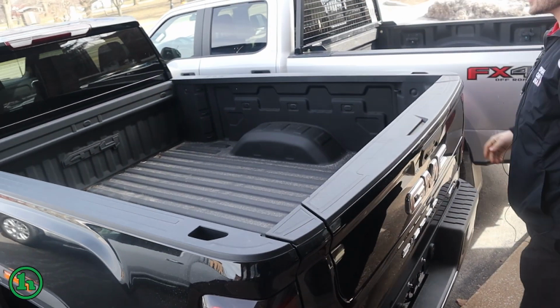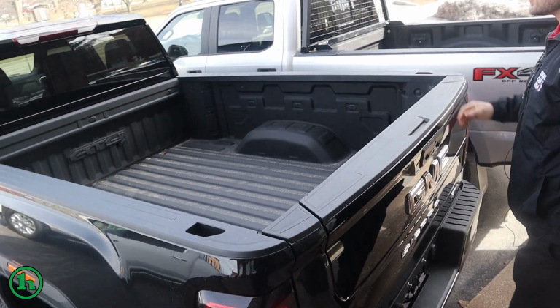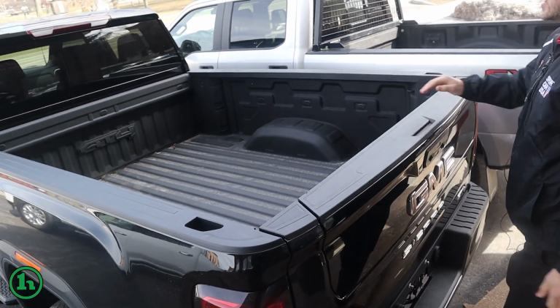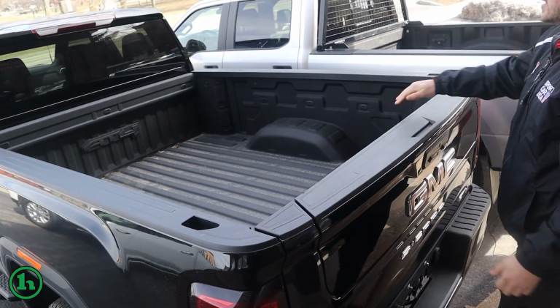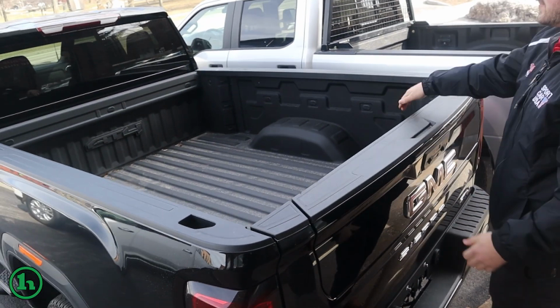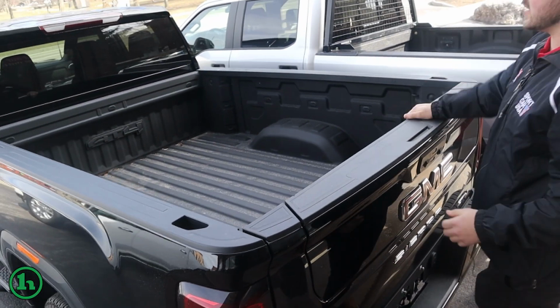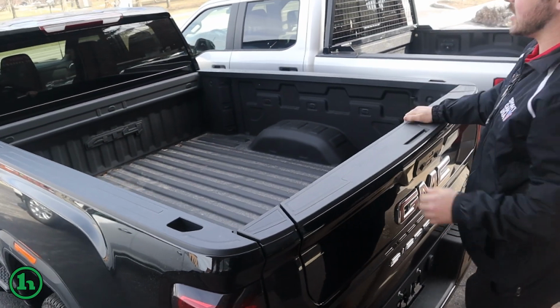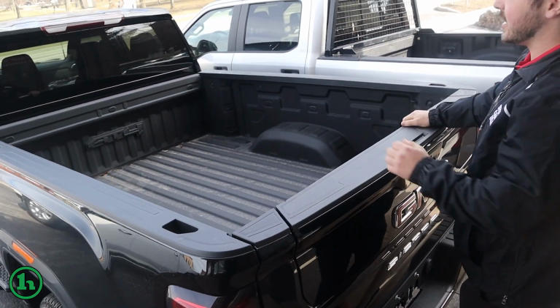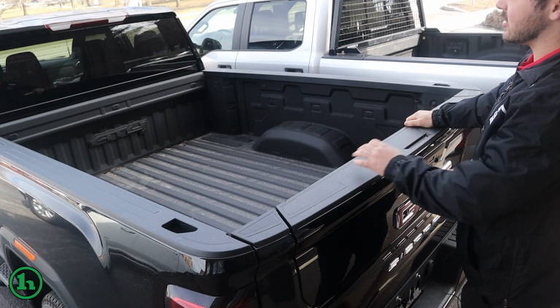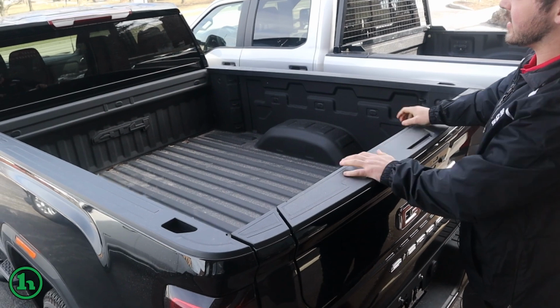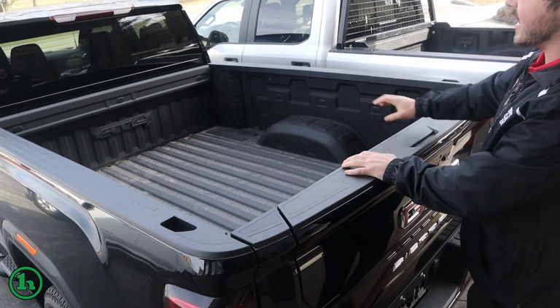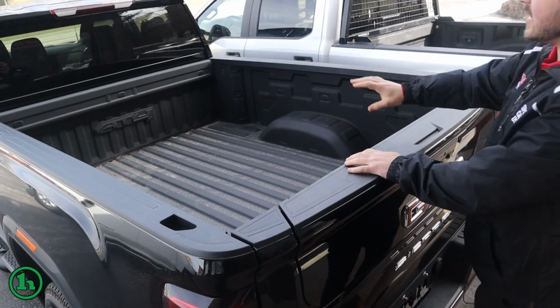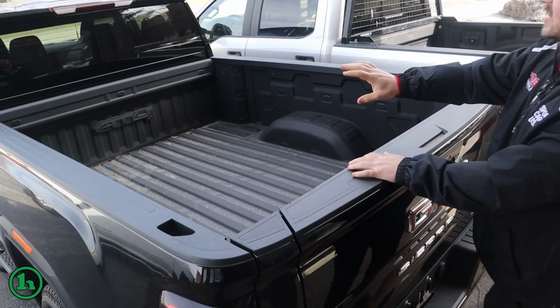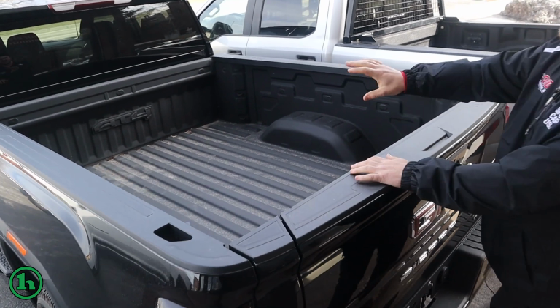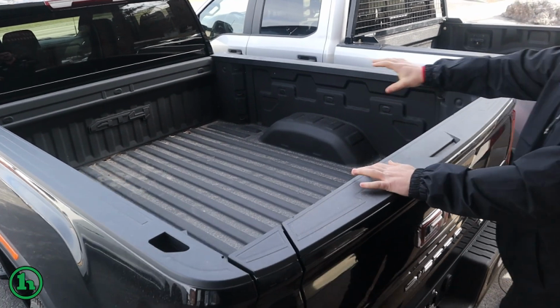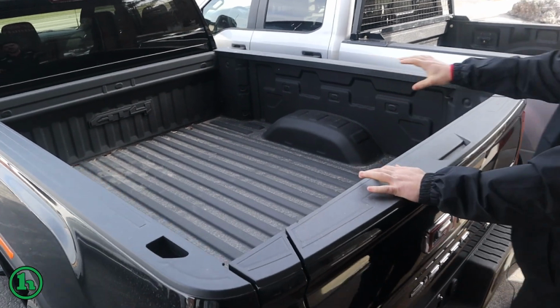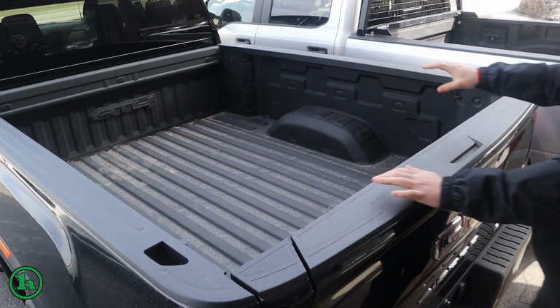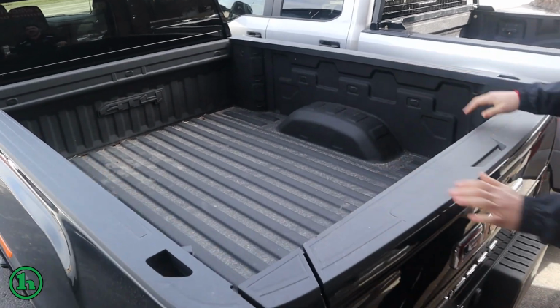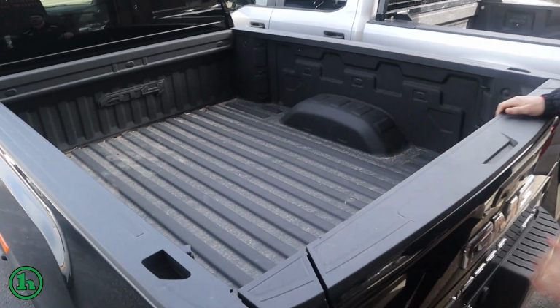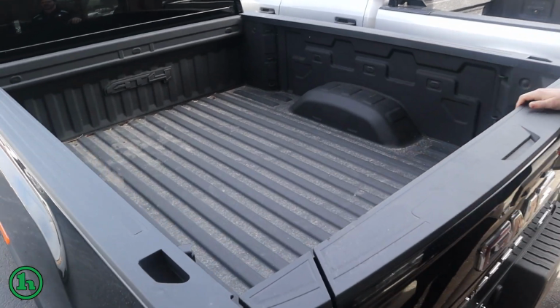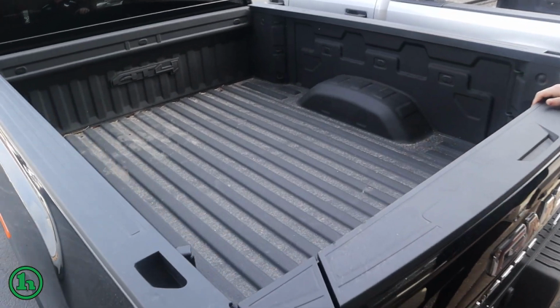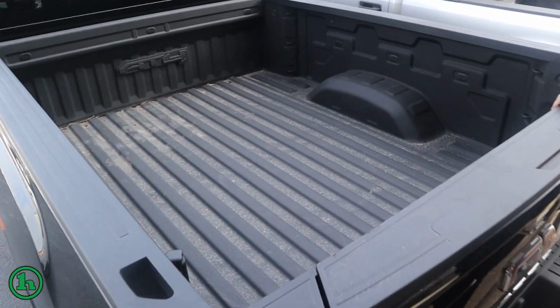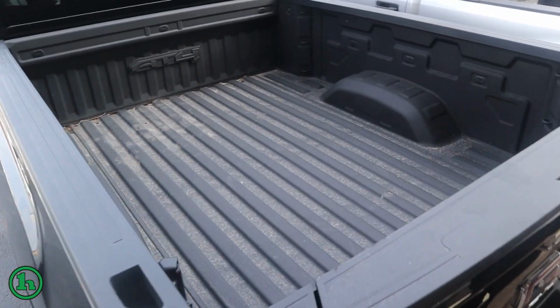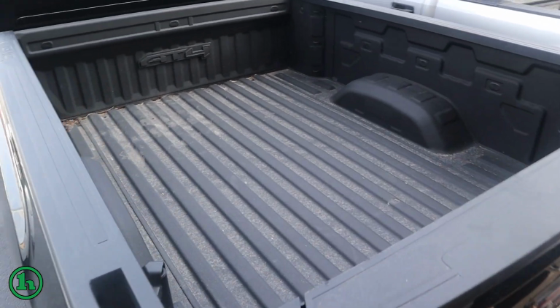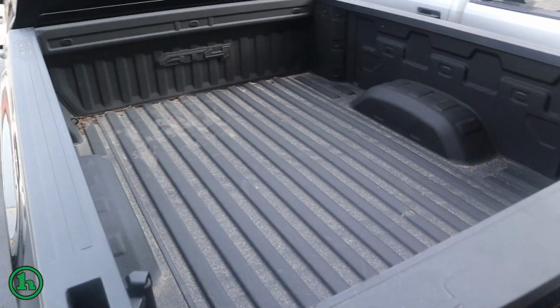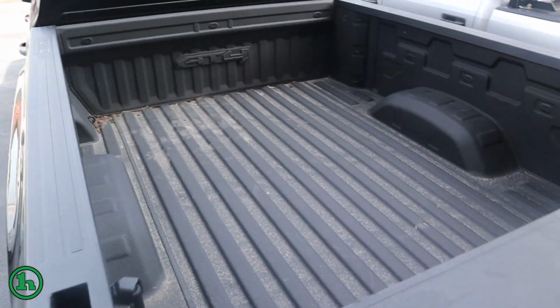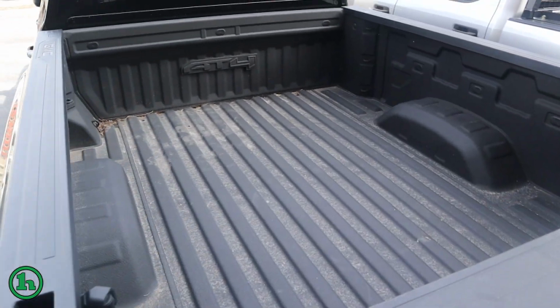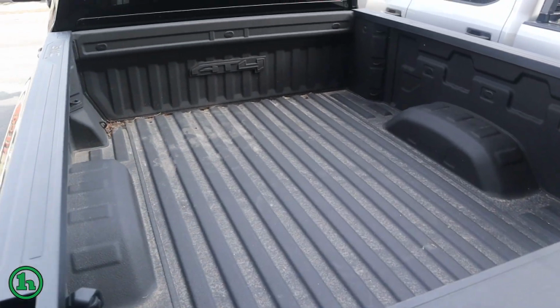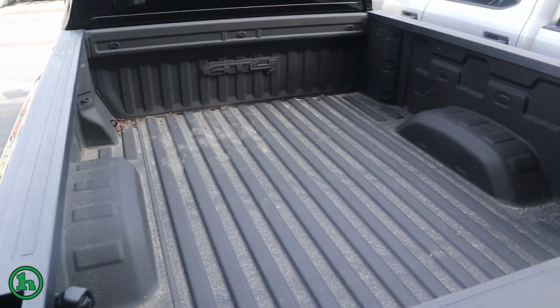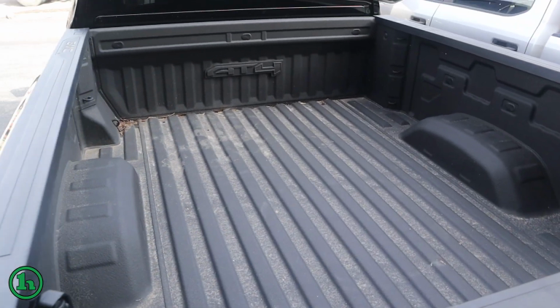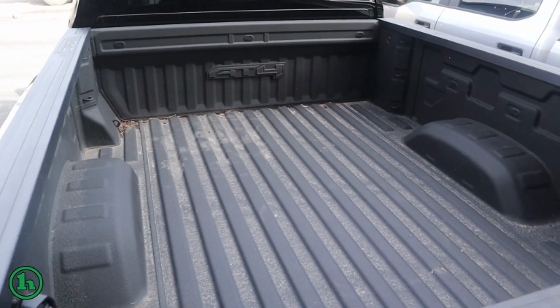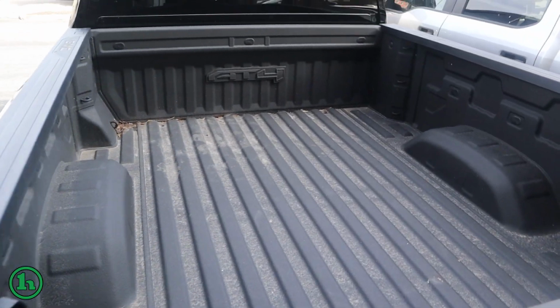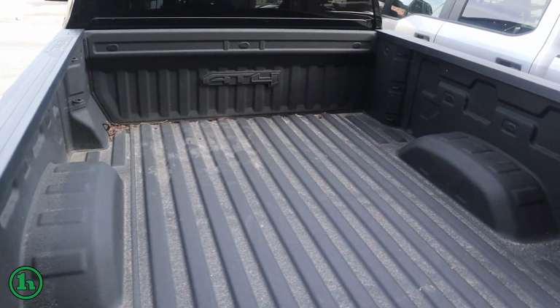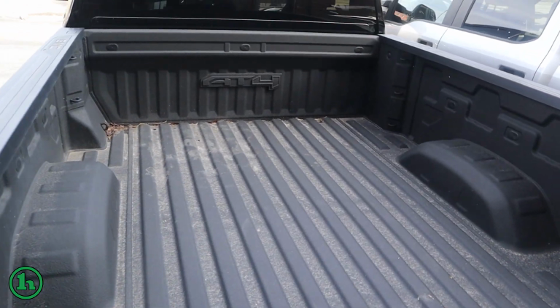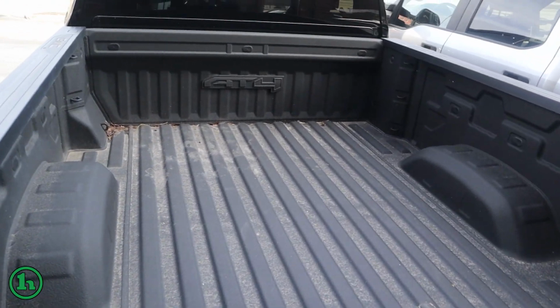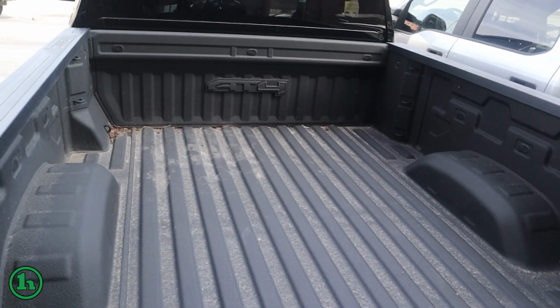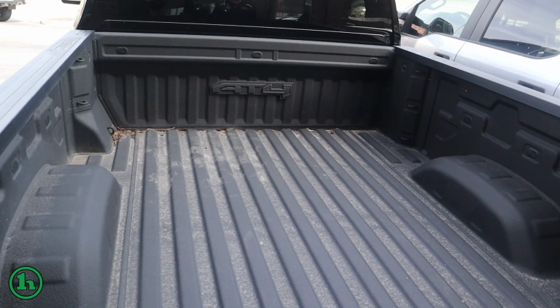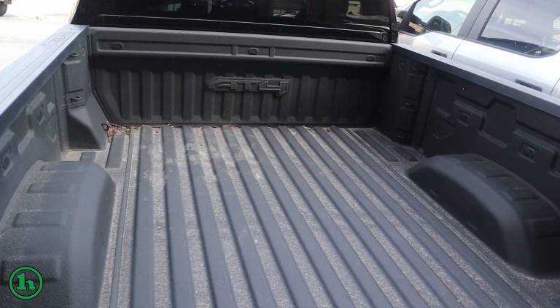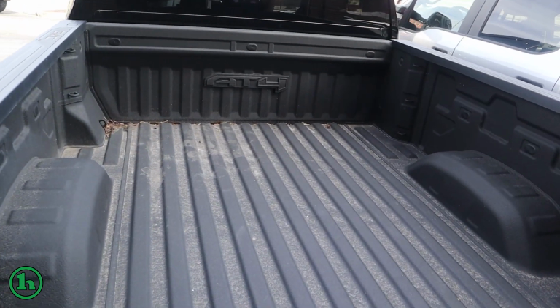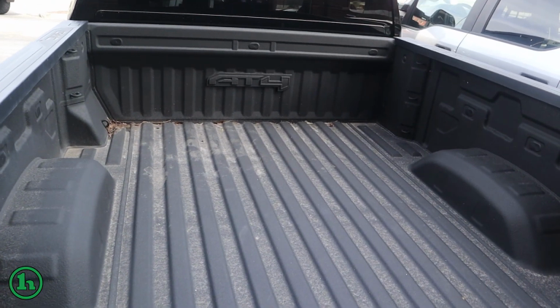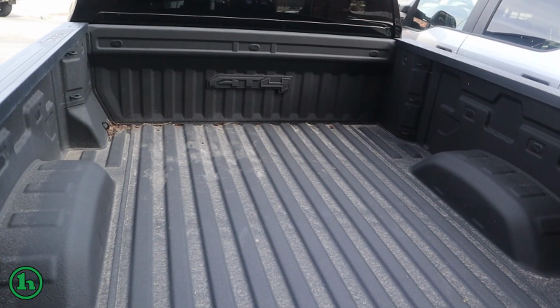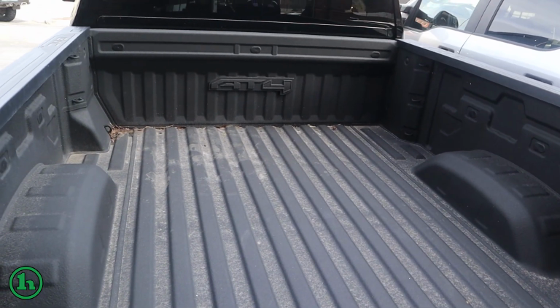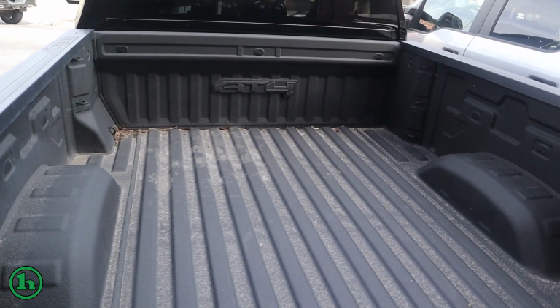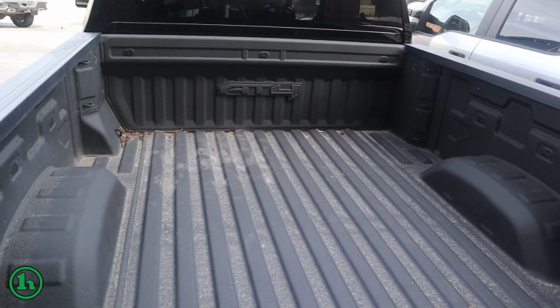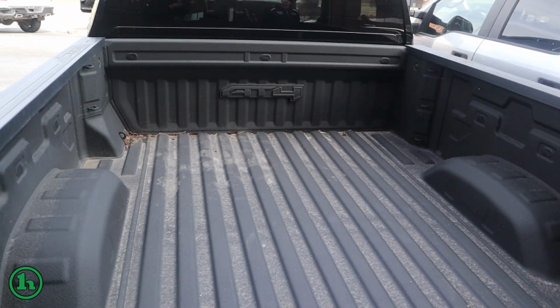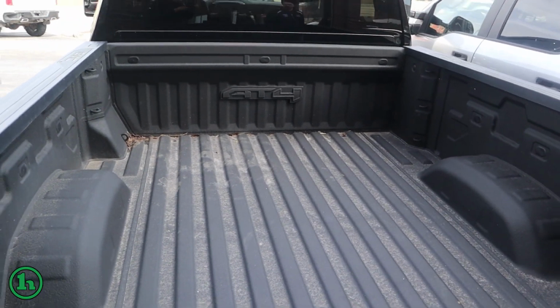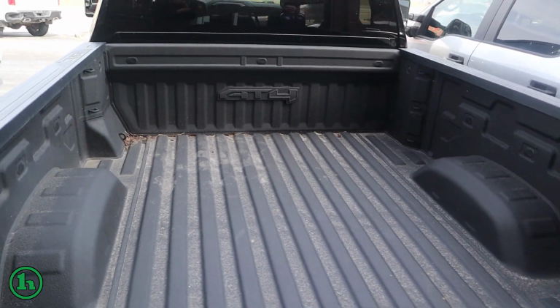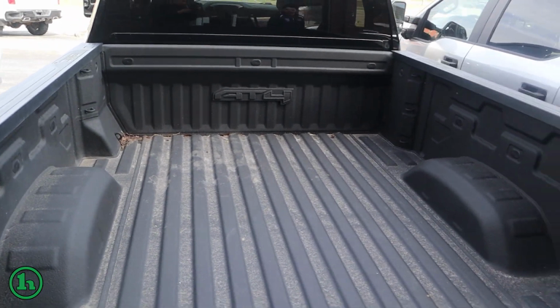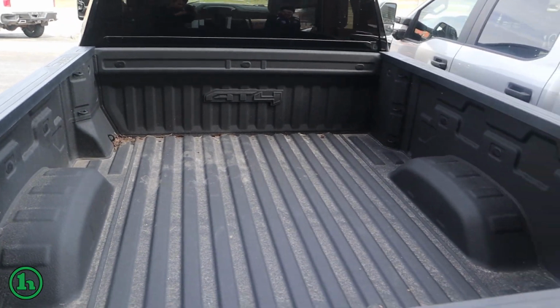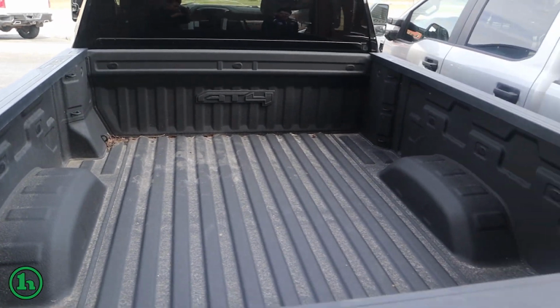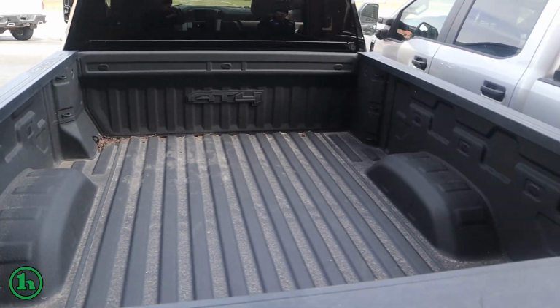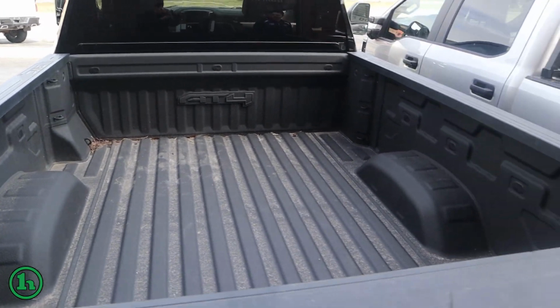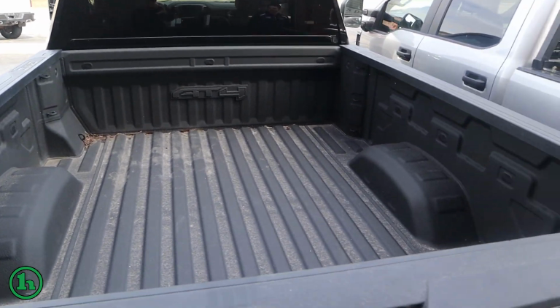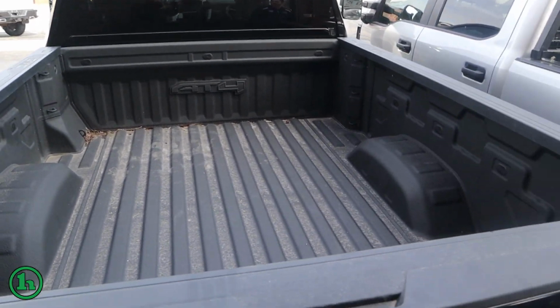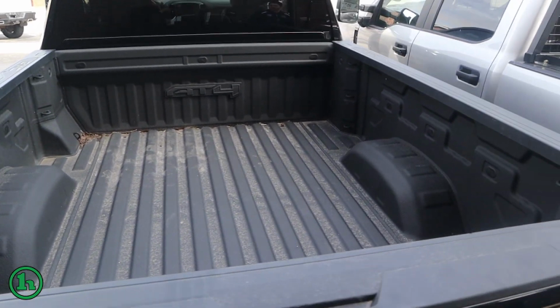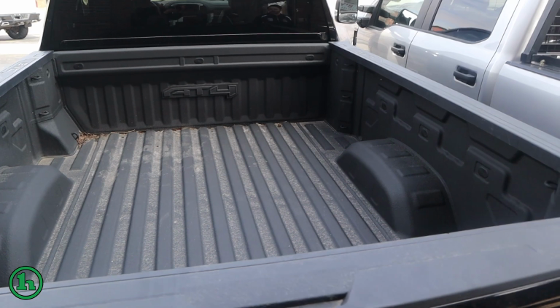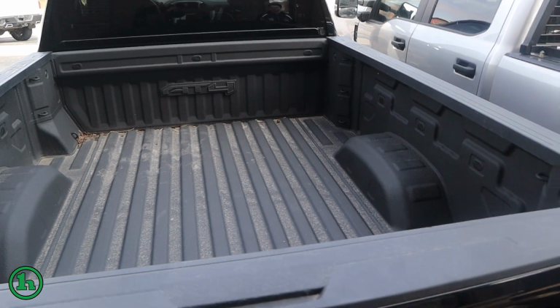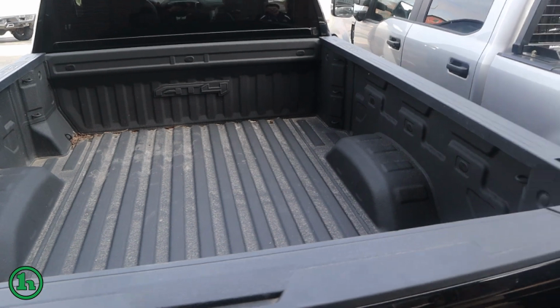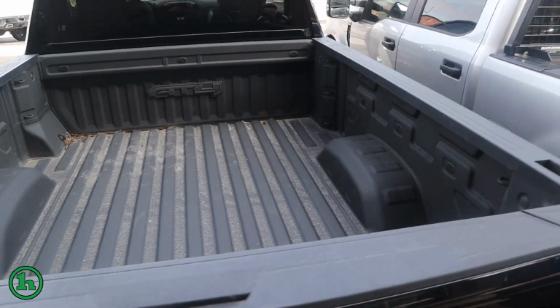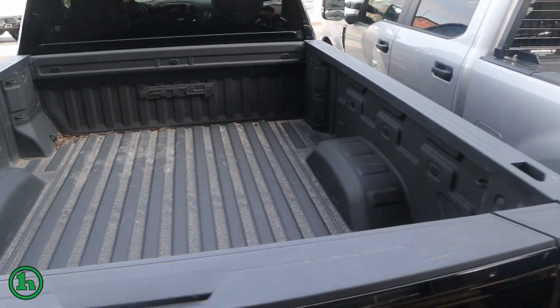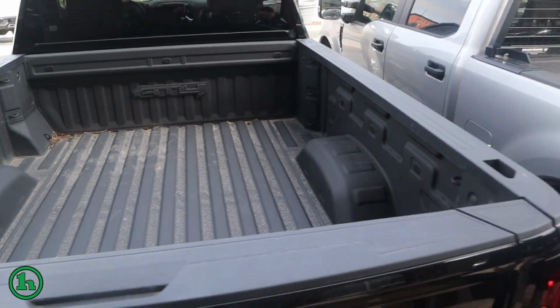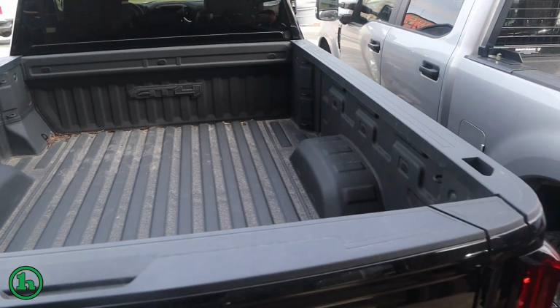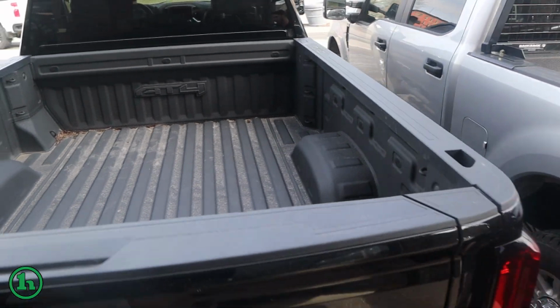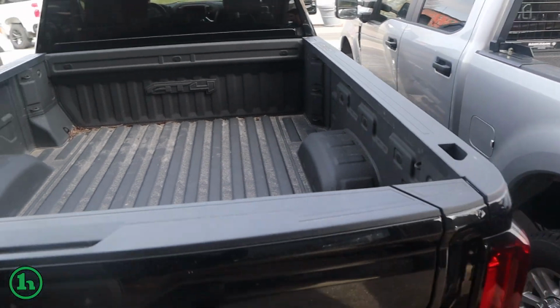Spray-in bed liner, the AT4 badge right there in the bed. Plenty of tie-downs — three per corner with the option to add more.